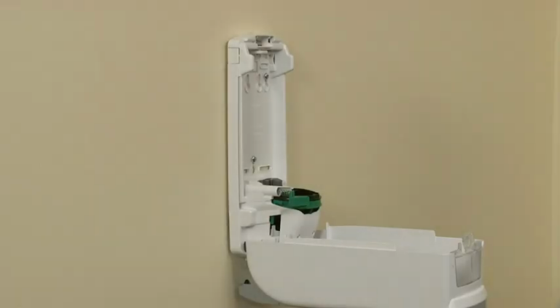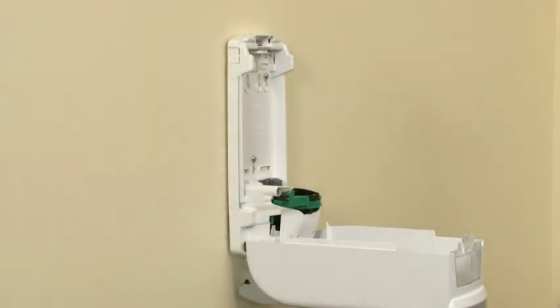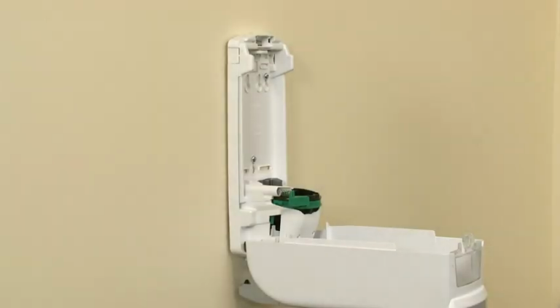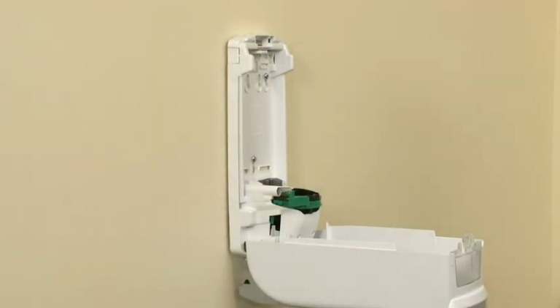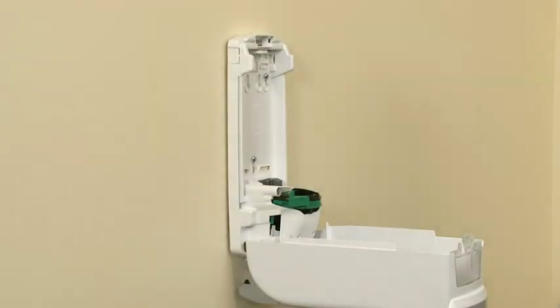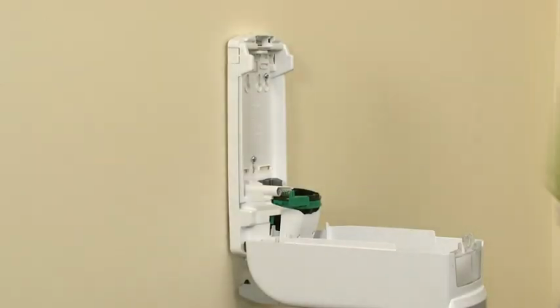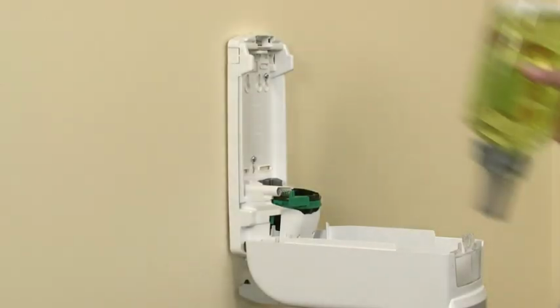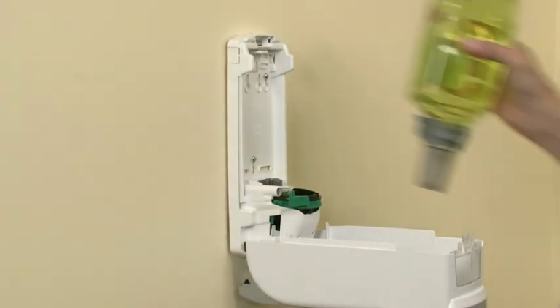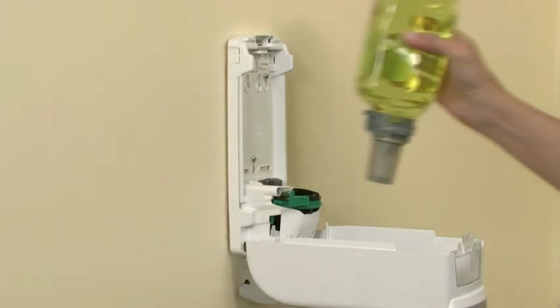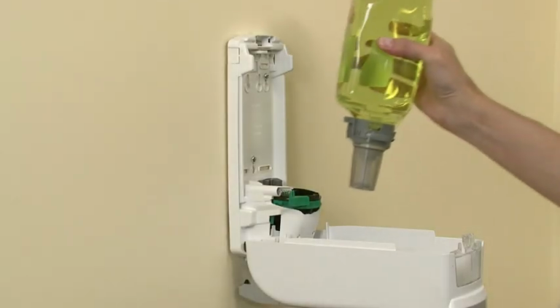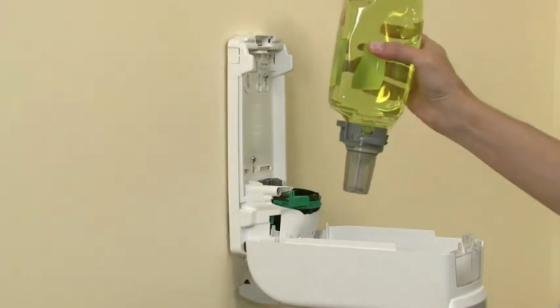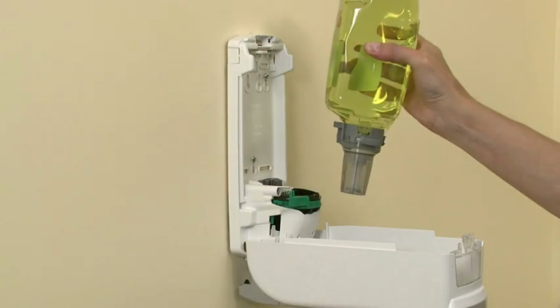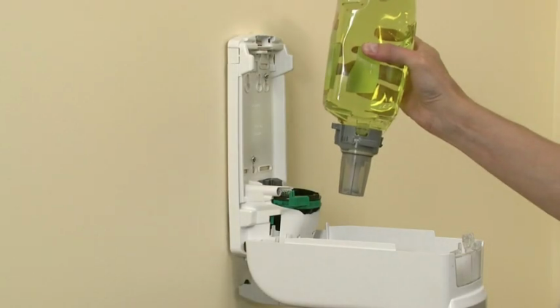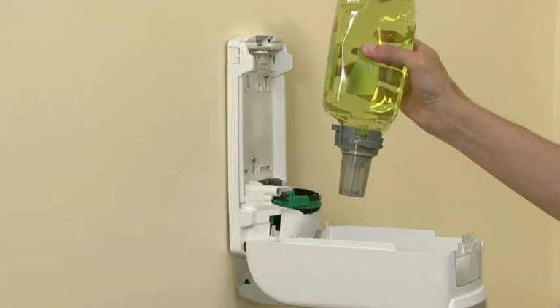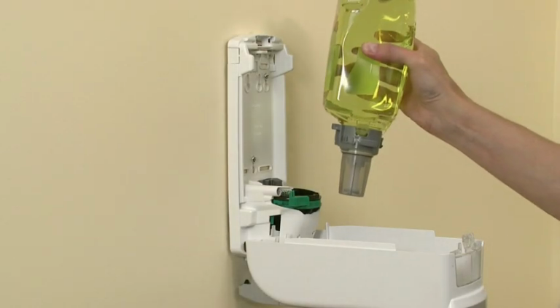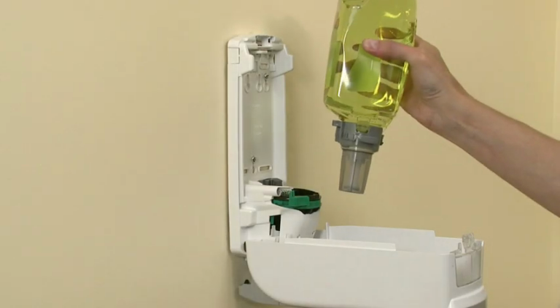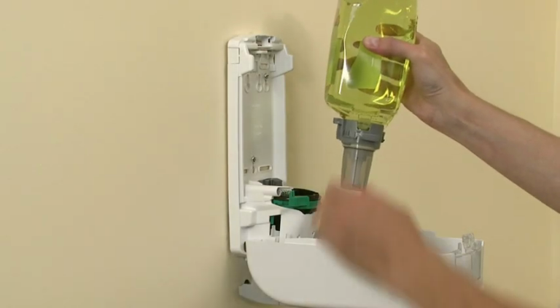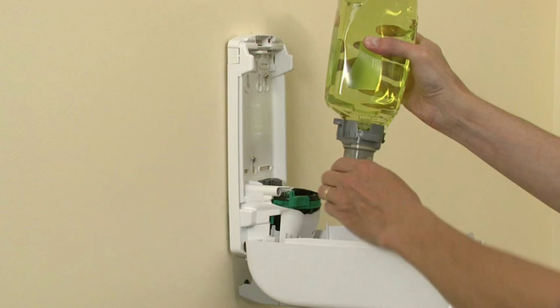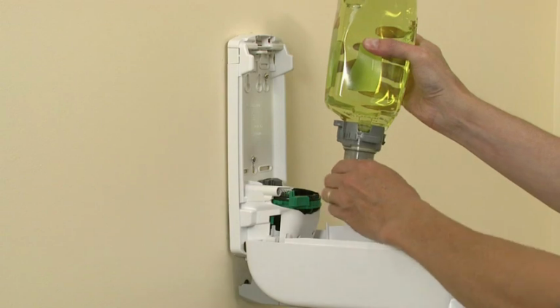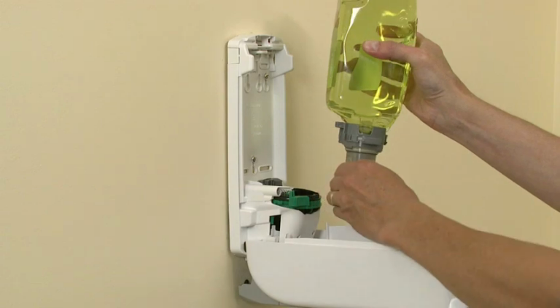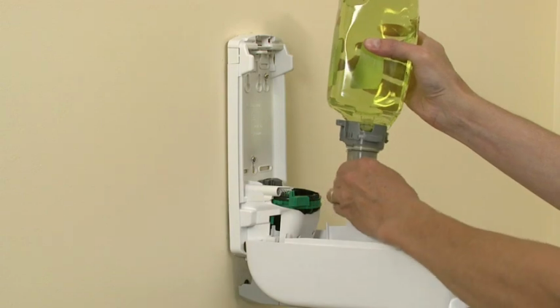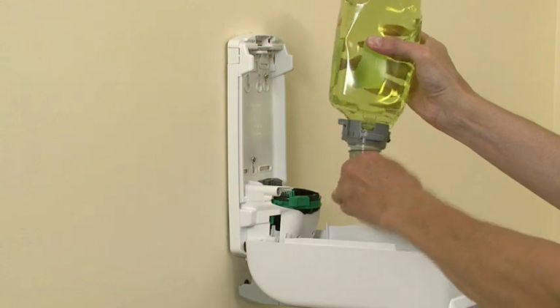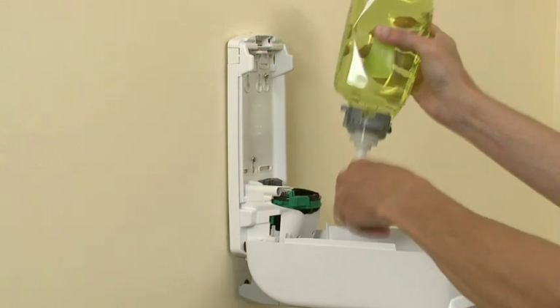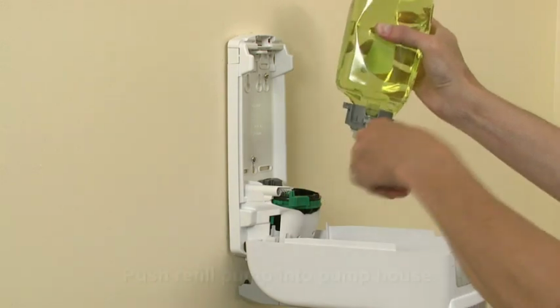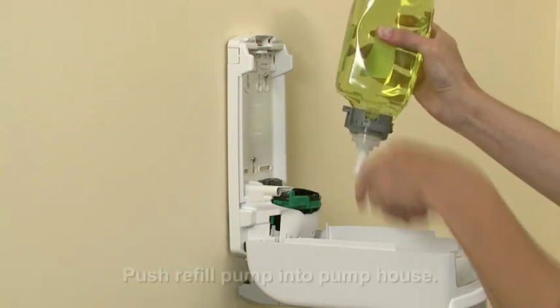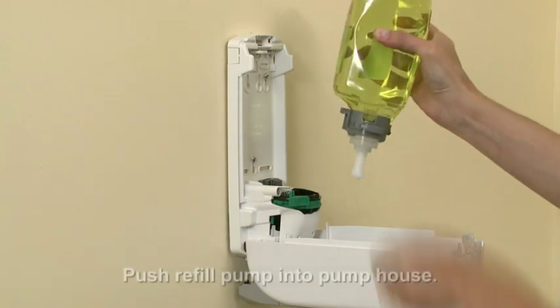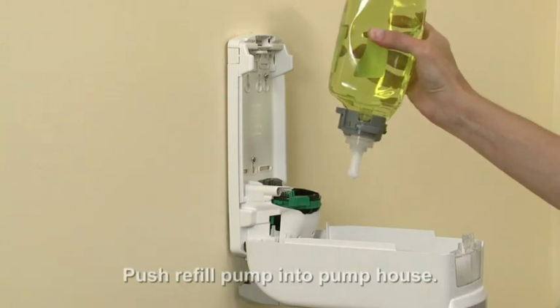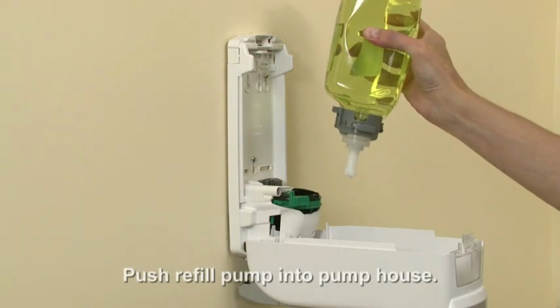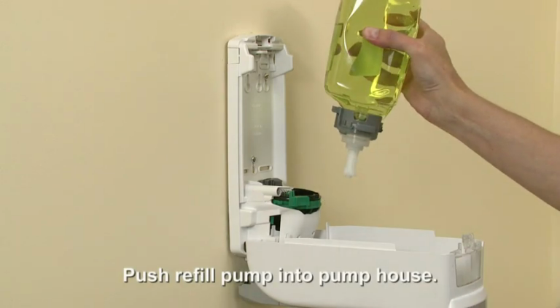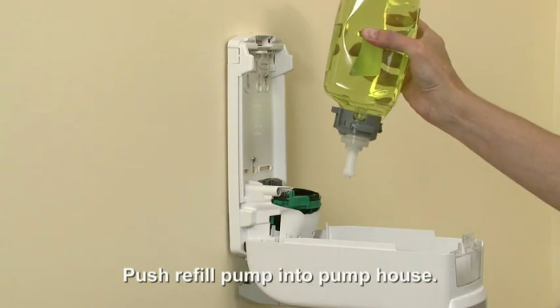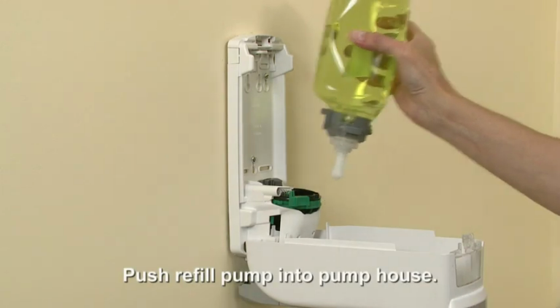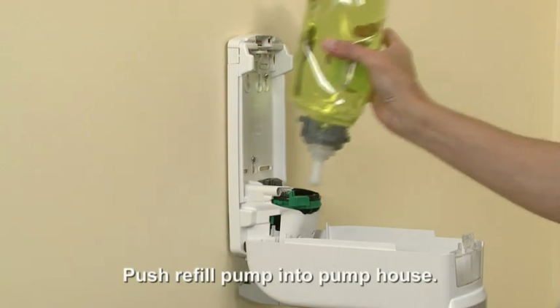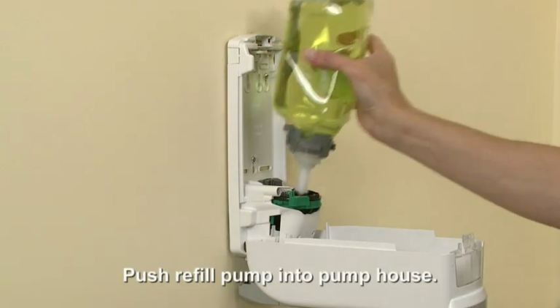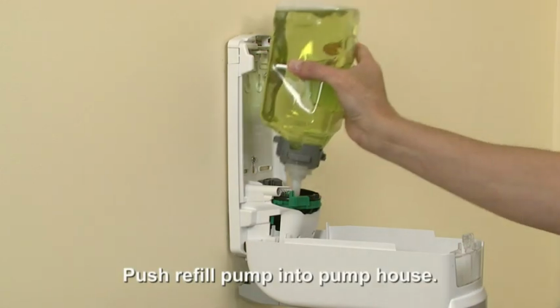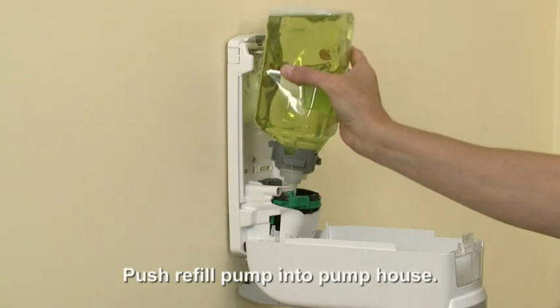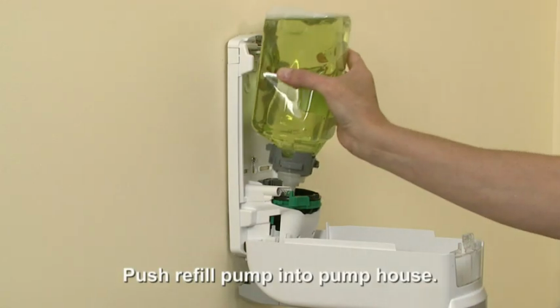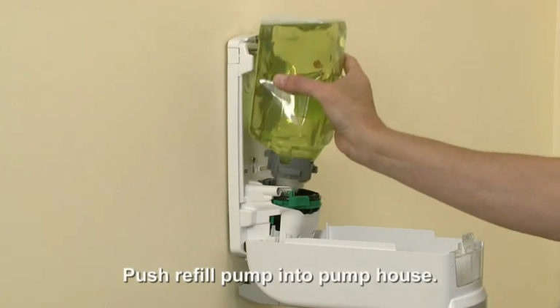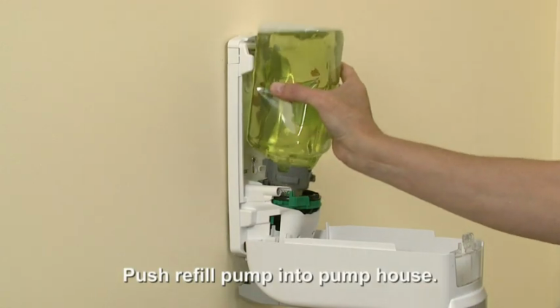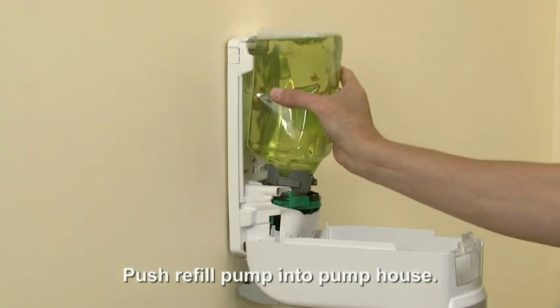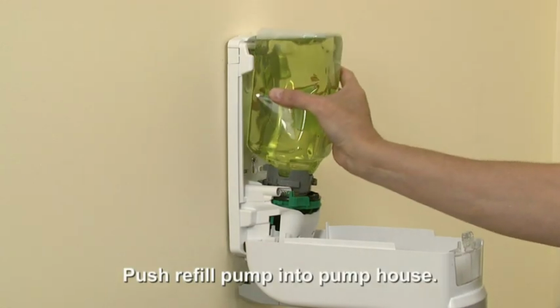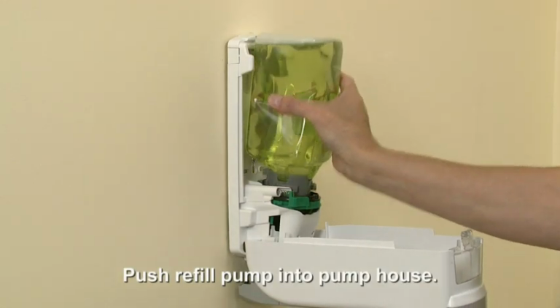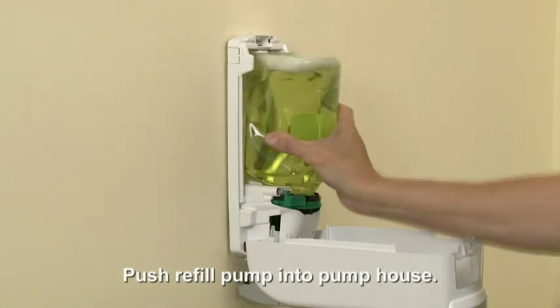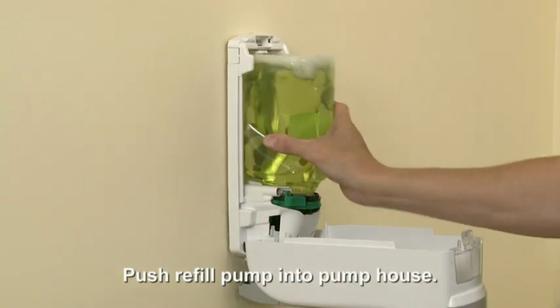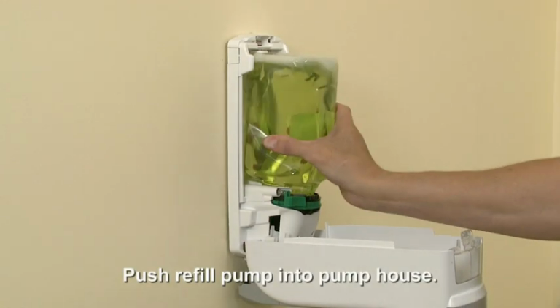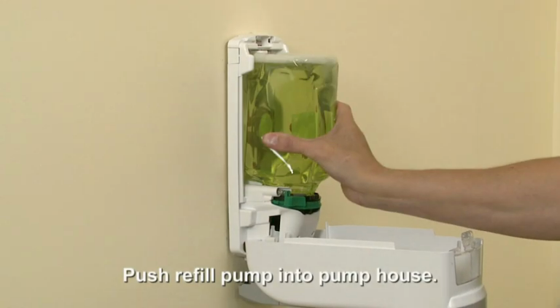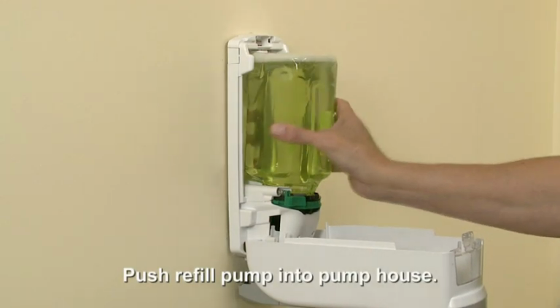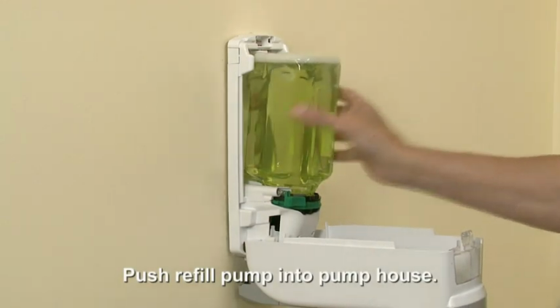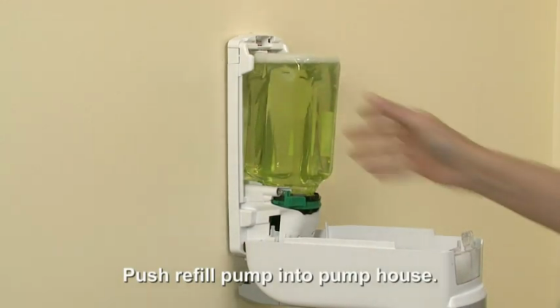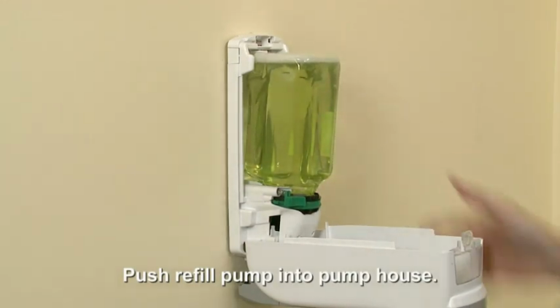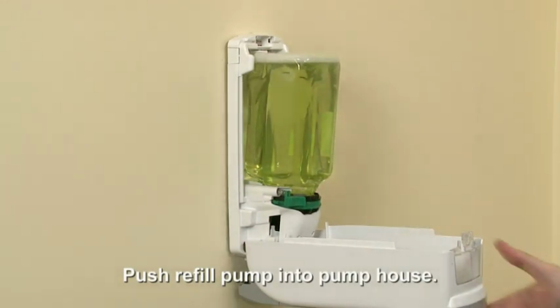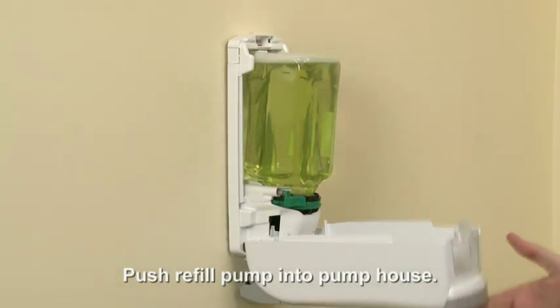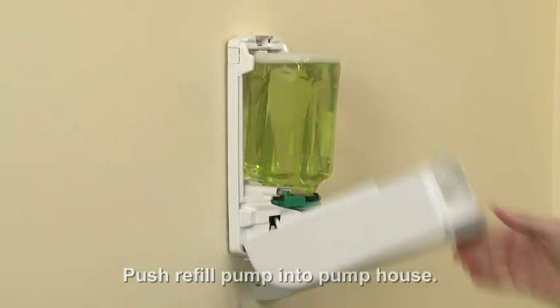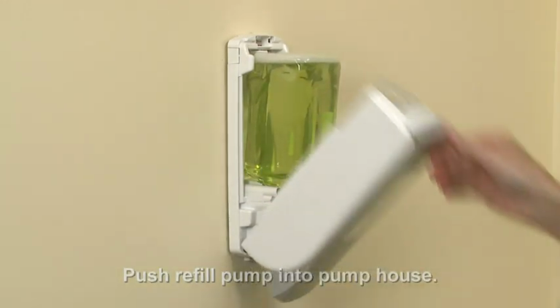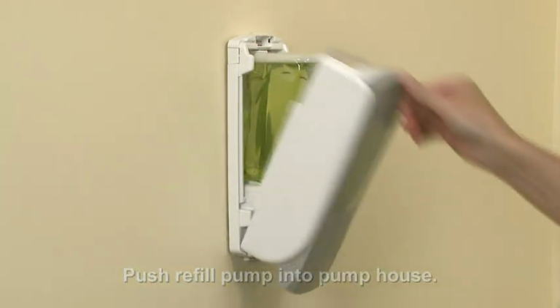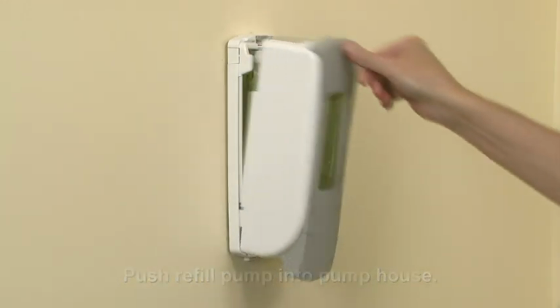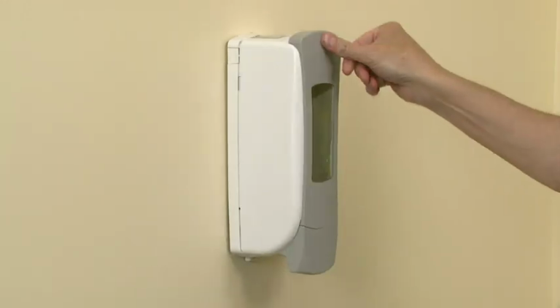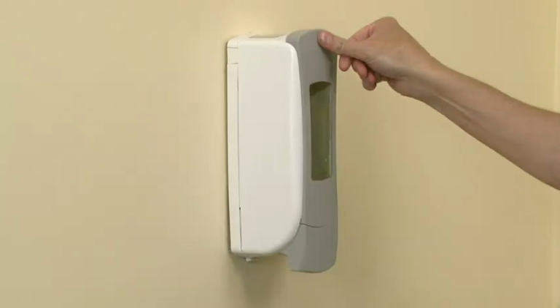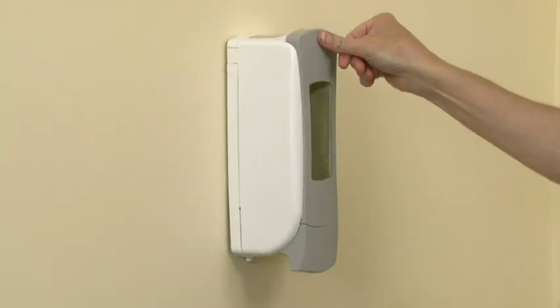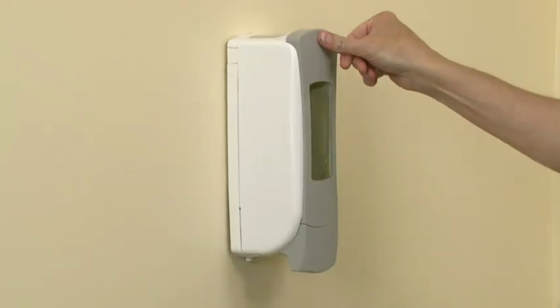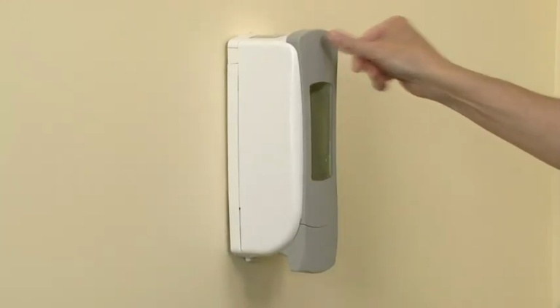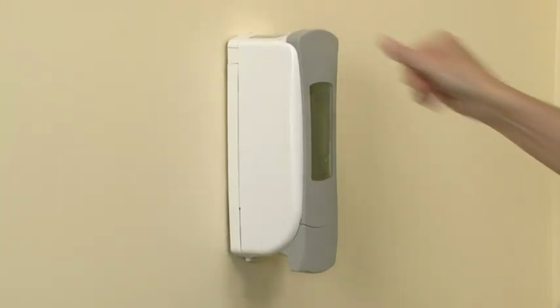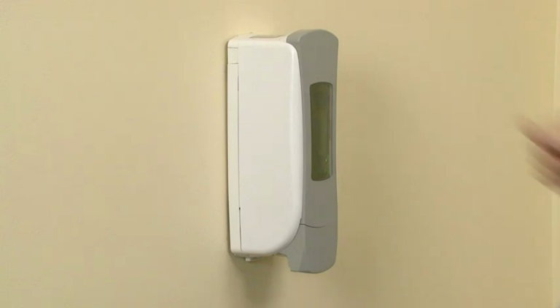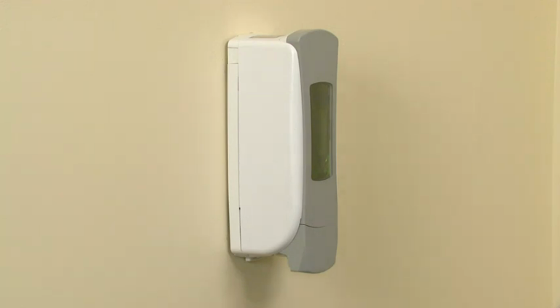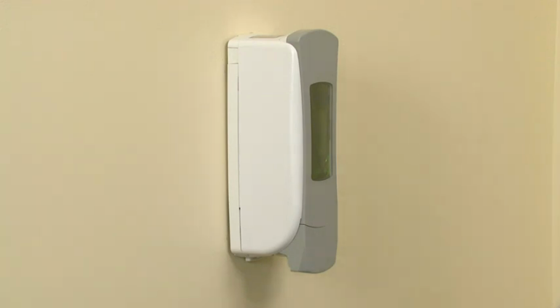Remove the cap from the refill pump and push the refill into the pump house until it's secure. Close the dispenser cover securely.